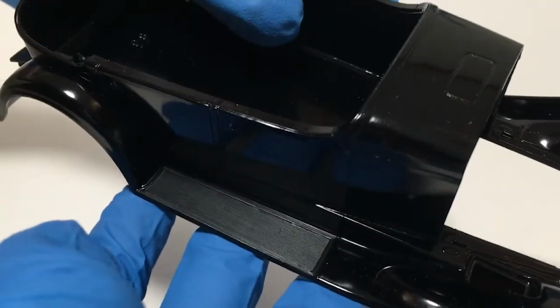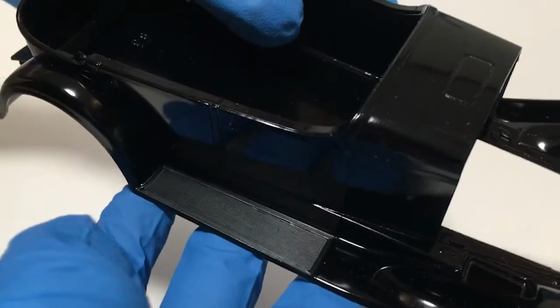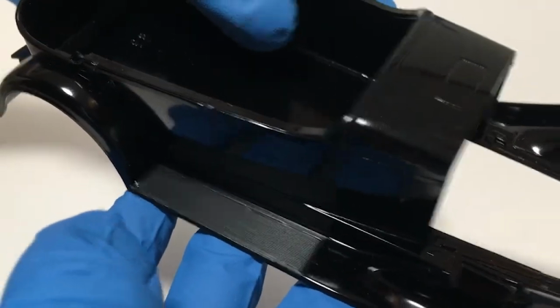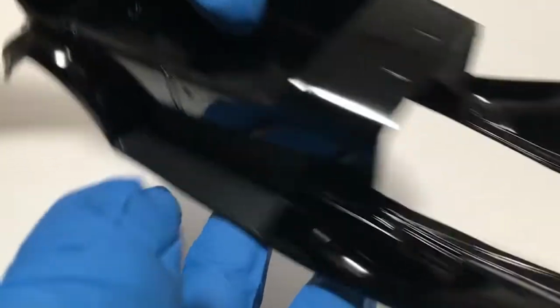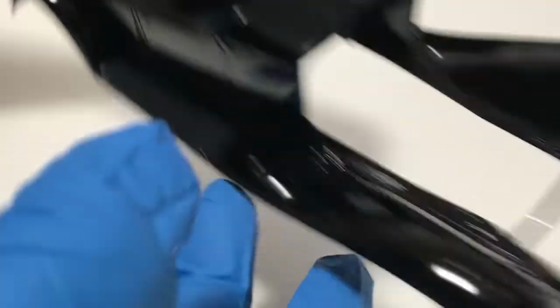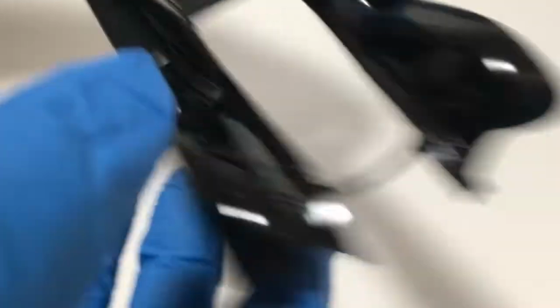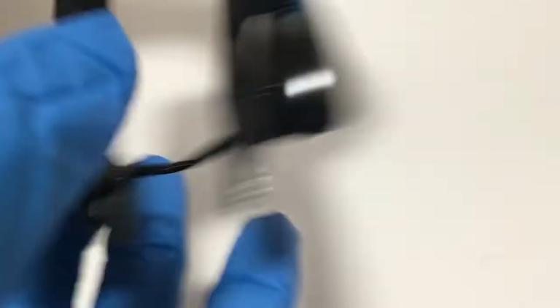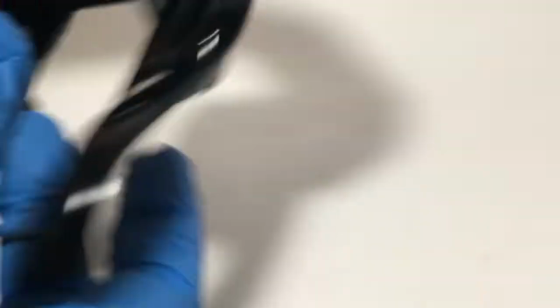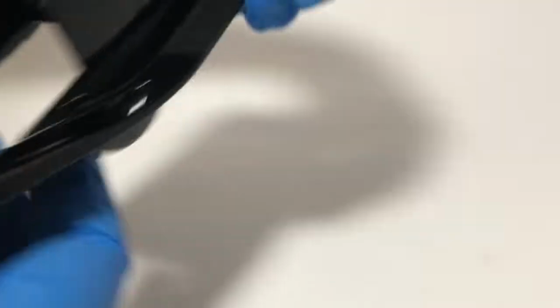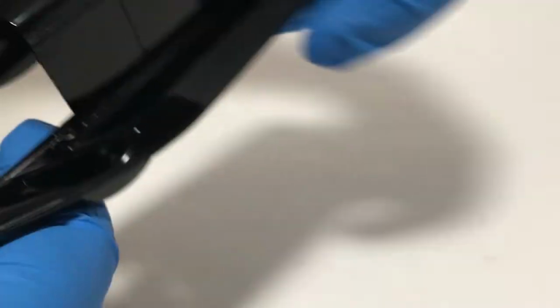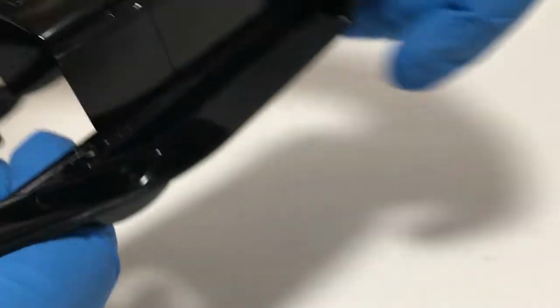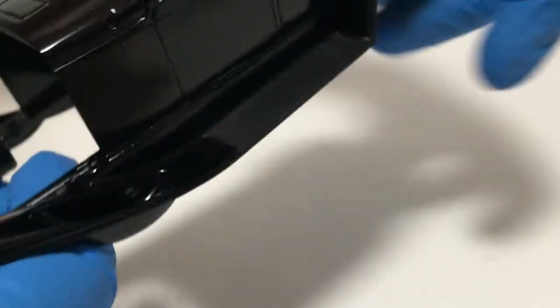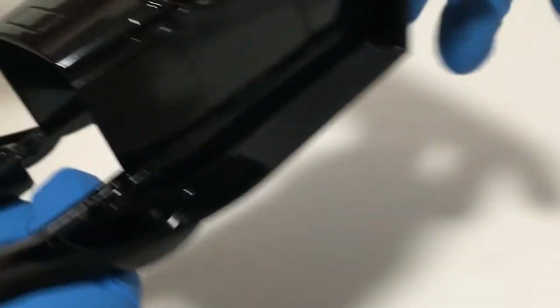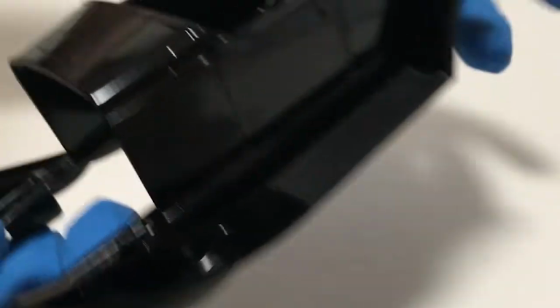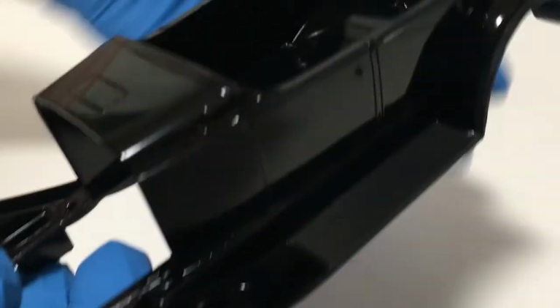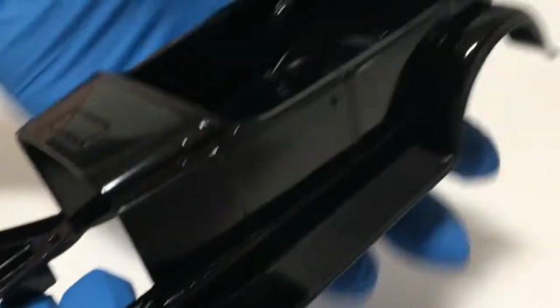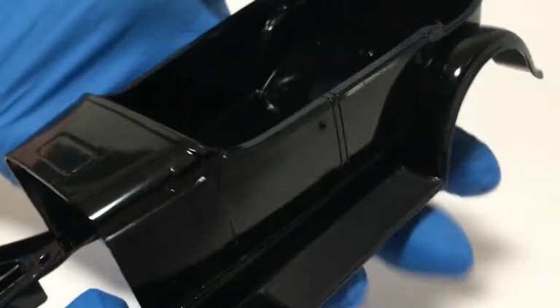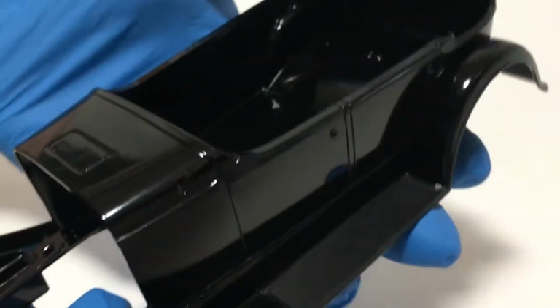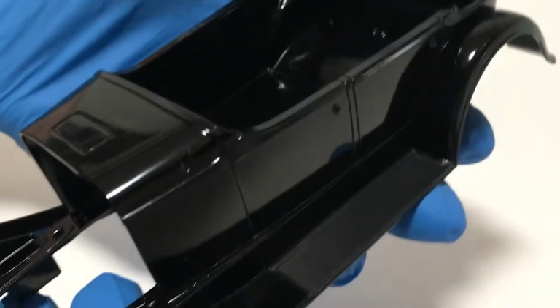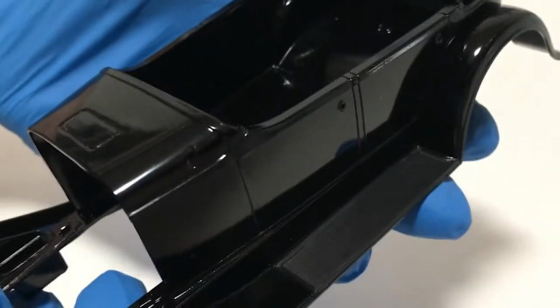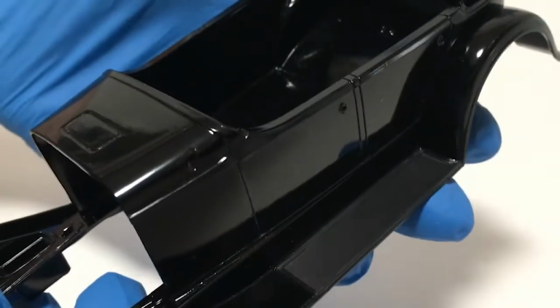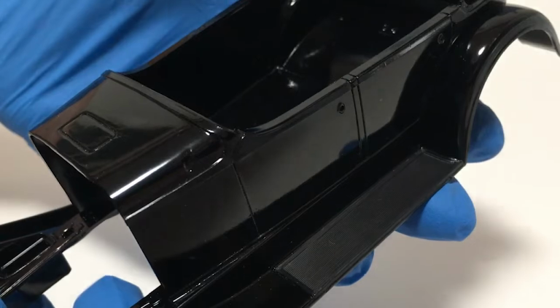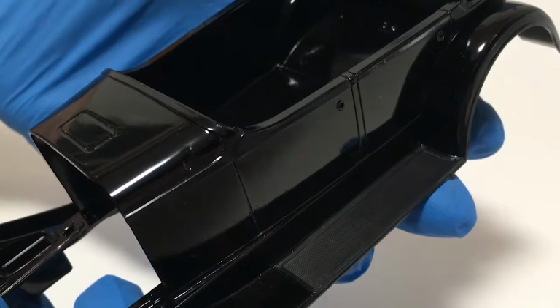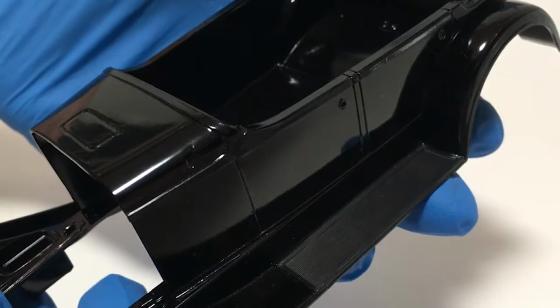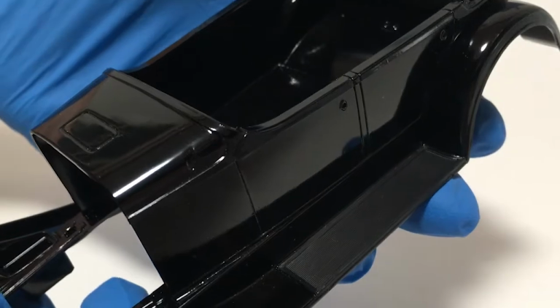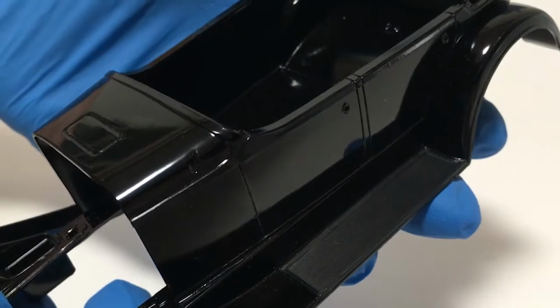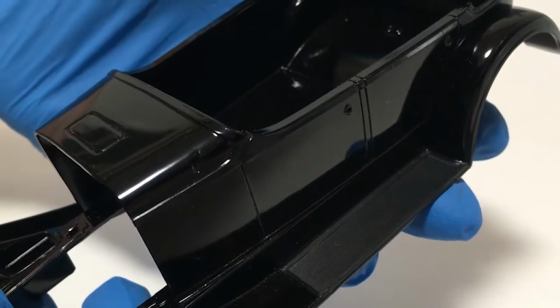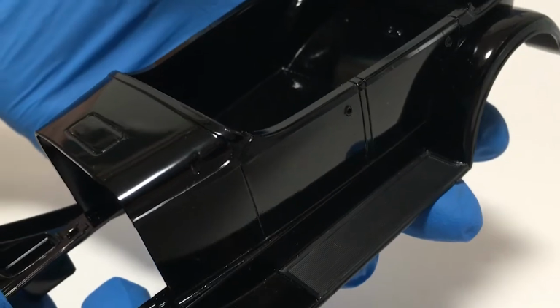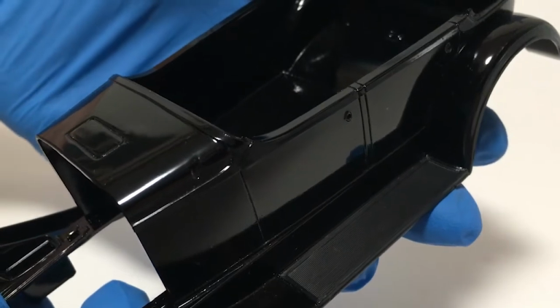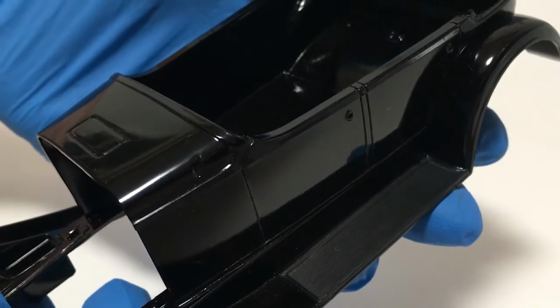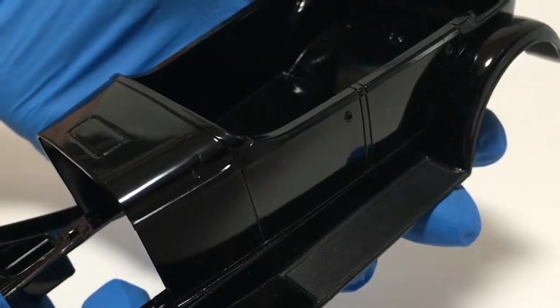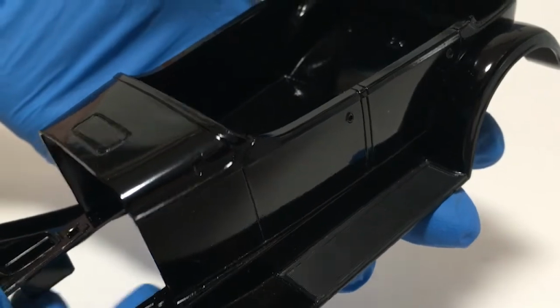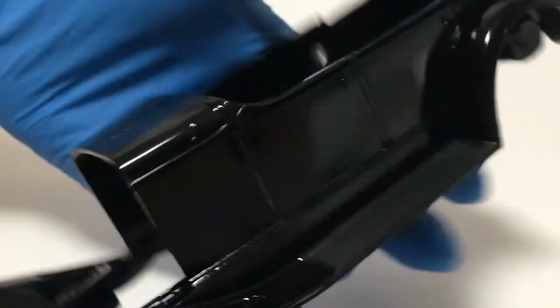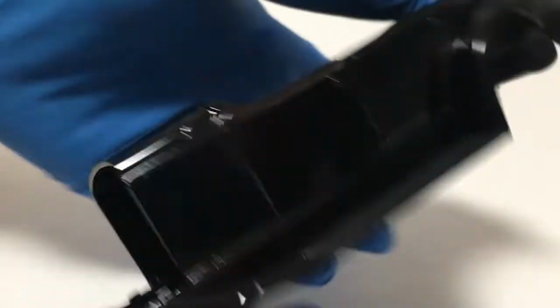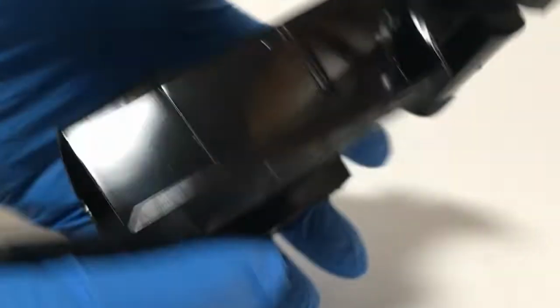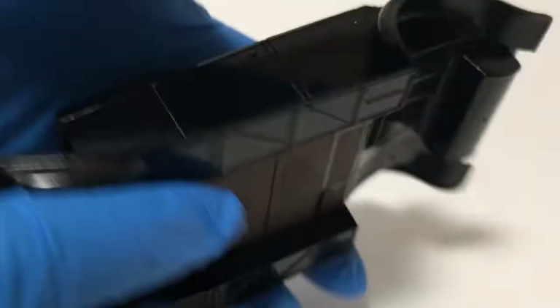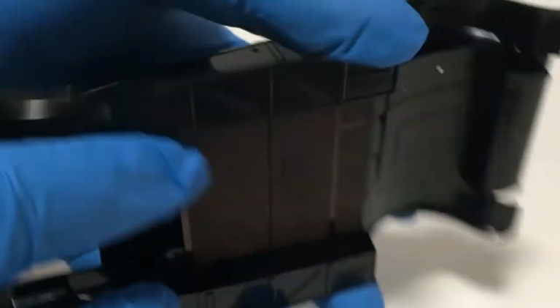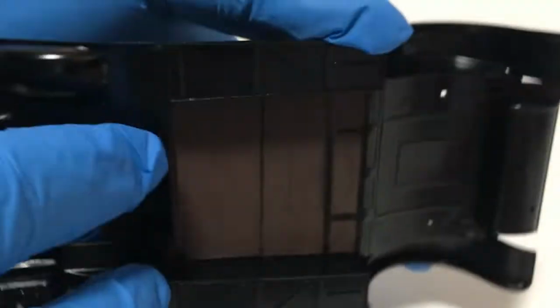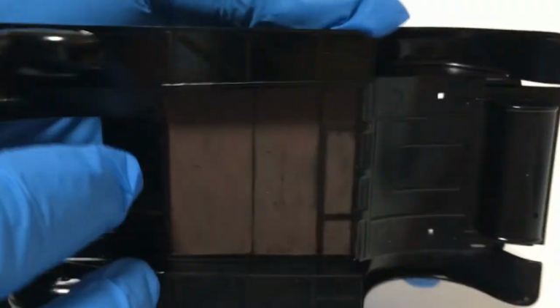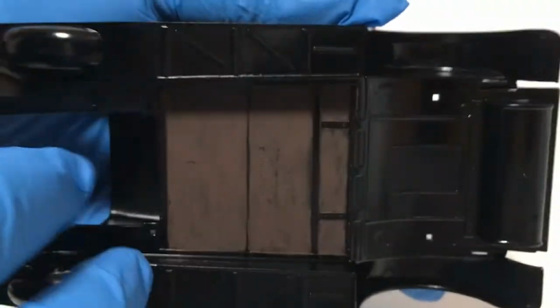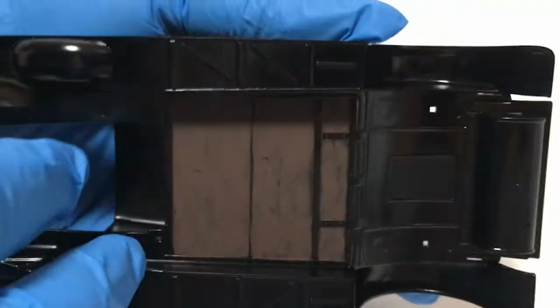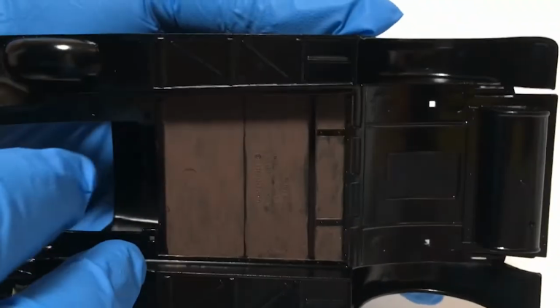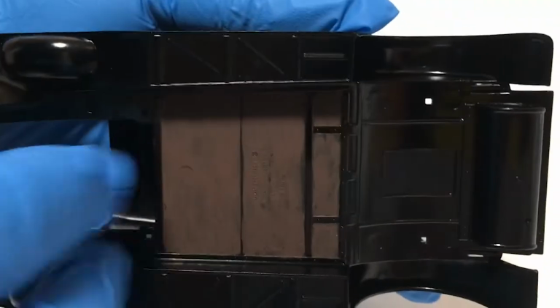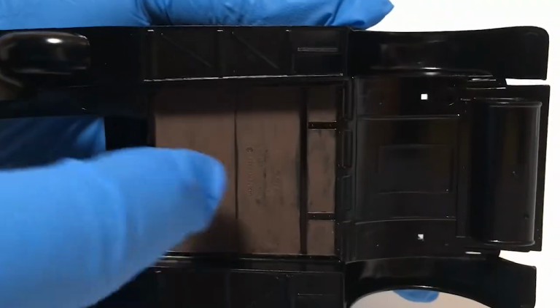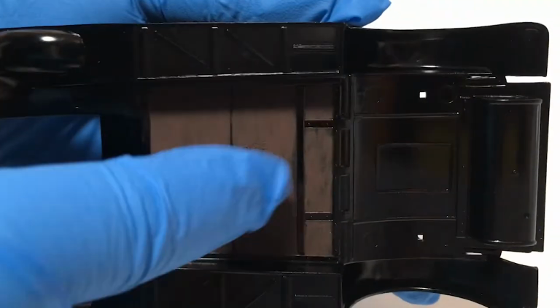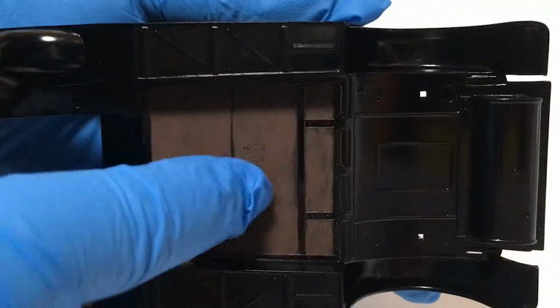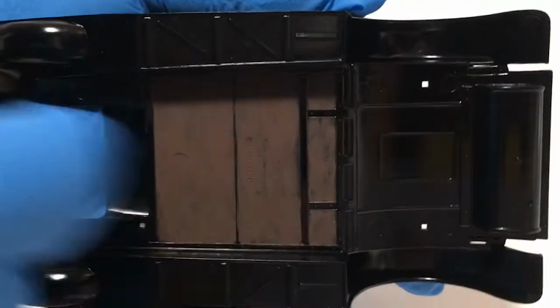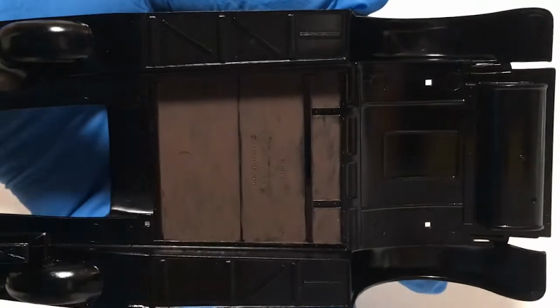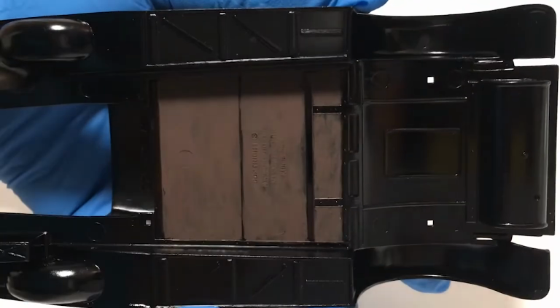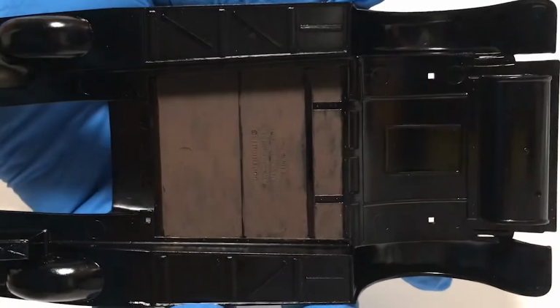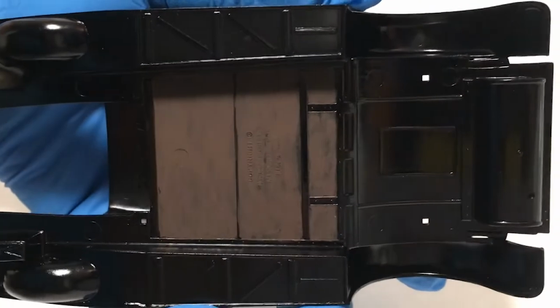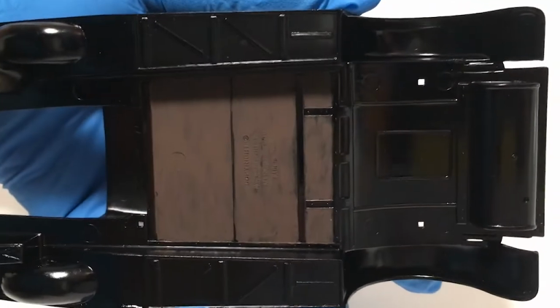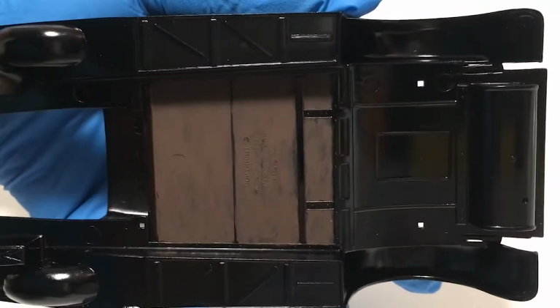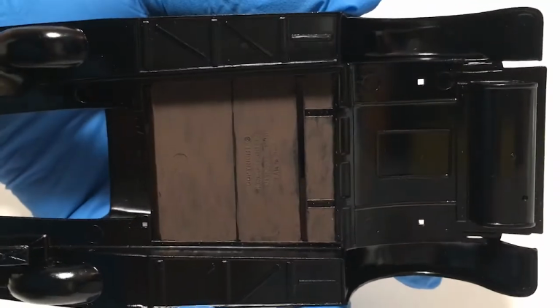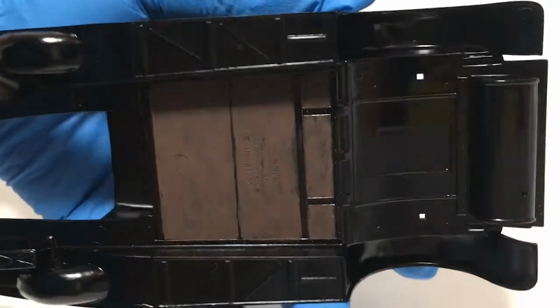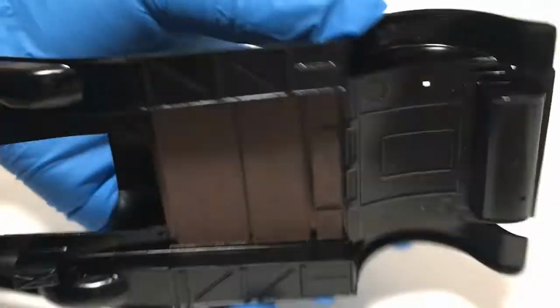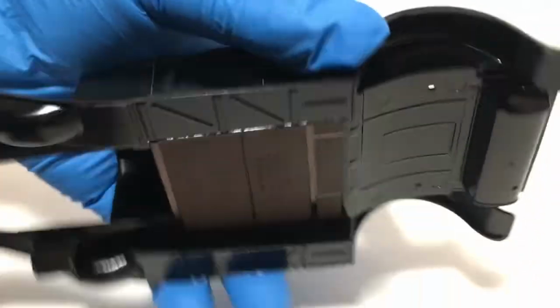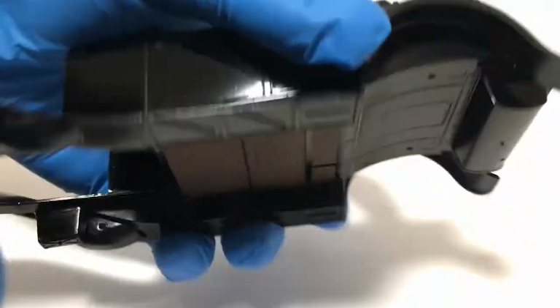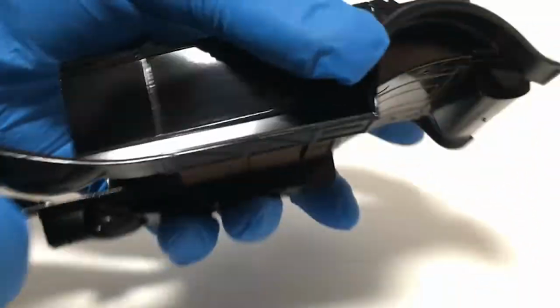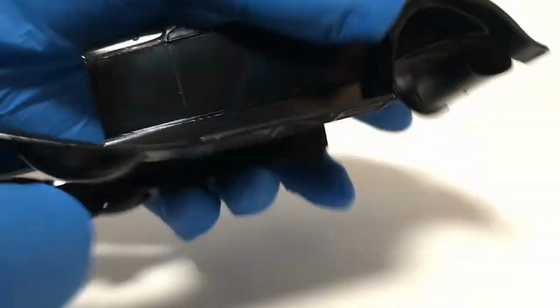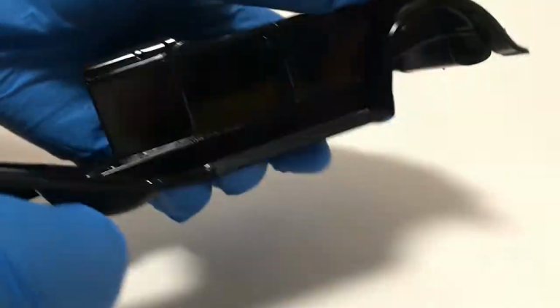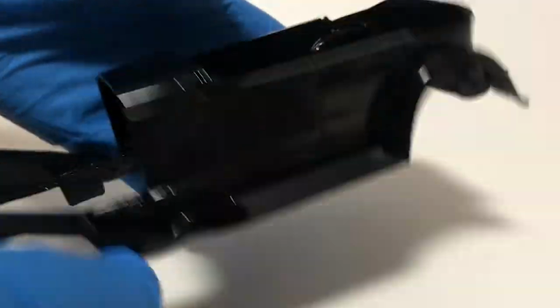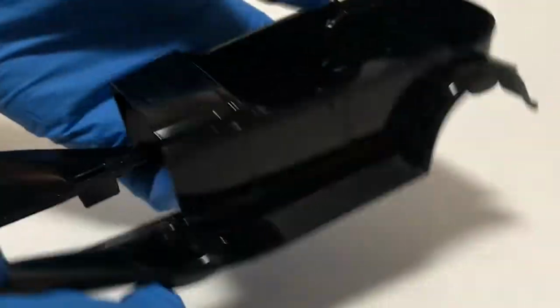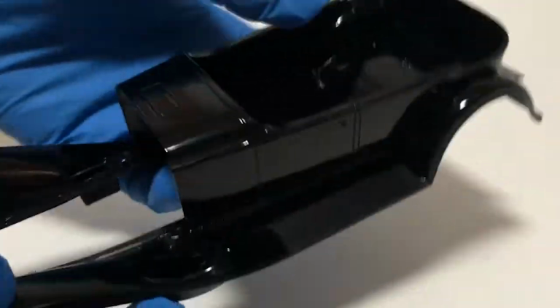I also painted the running boards on both sides, did them in satin black, and did a little bit of wood graining here on the underside.